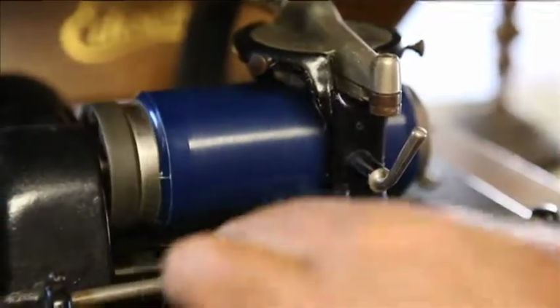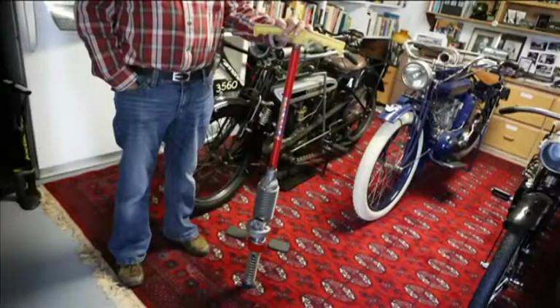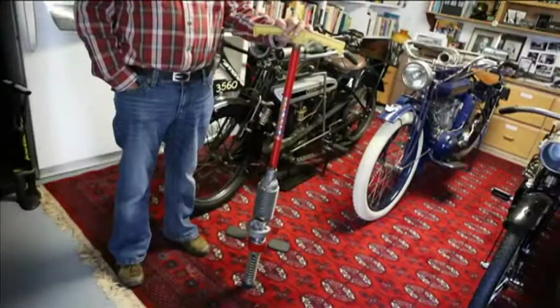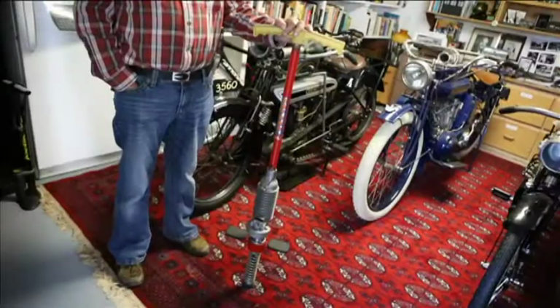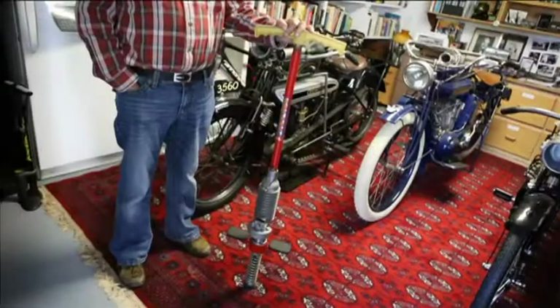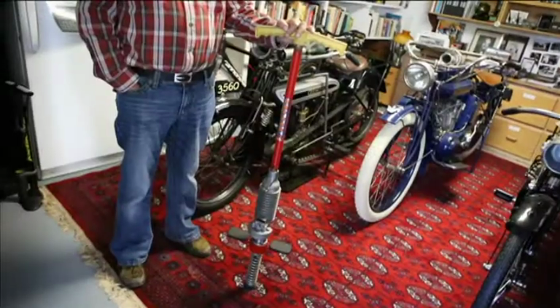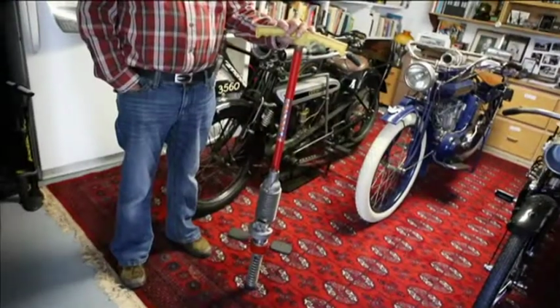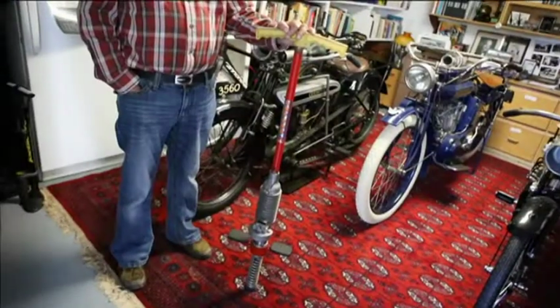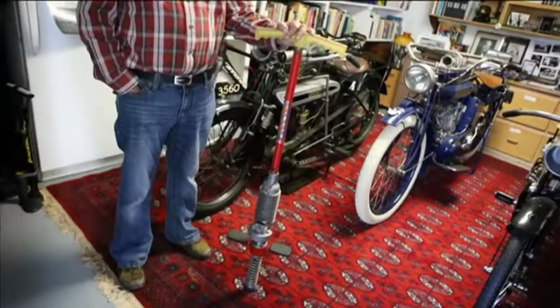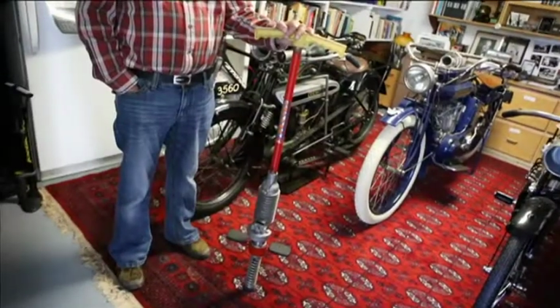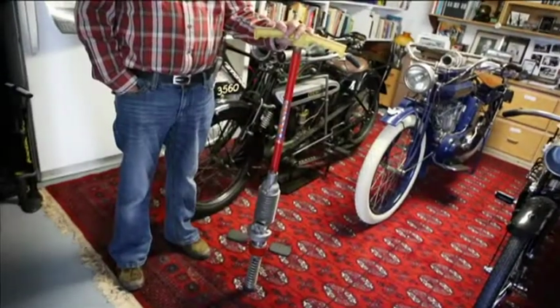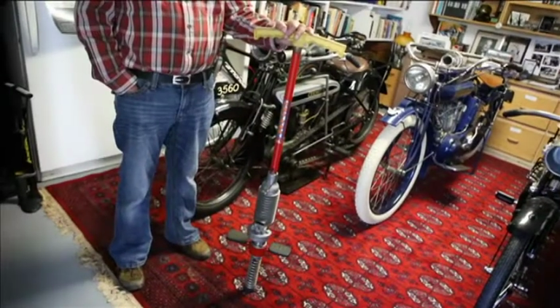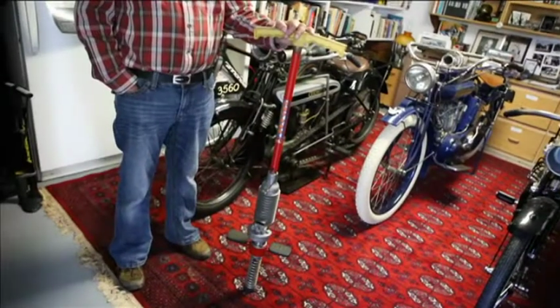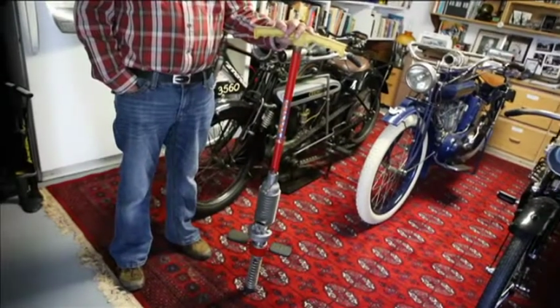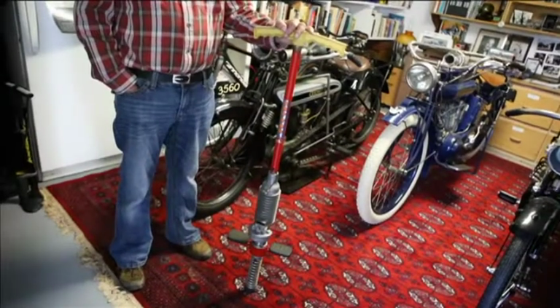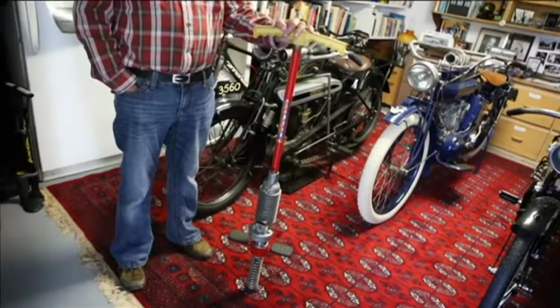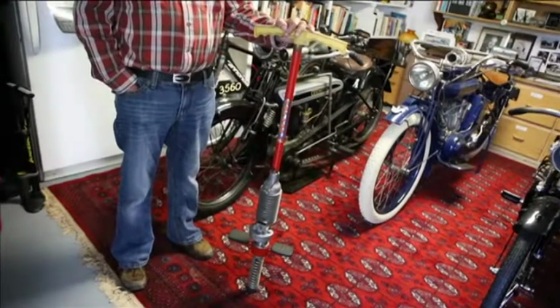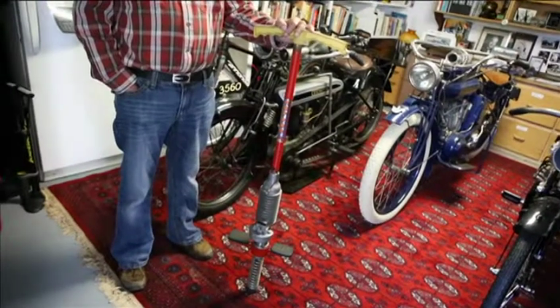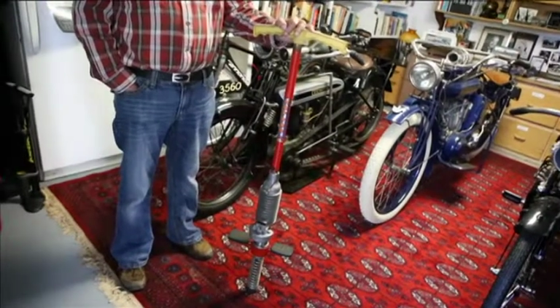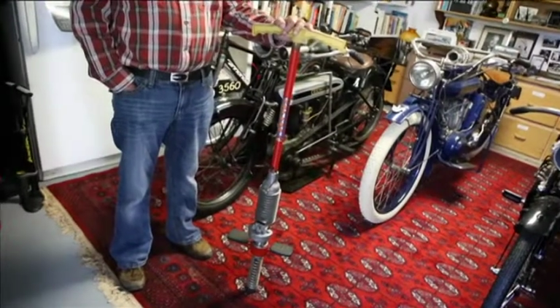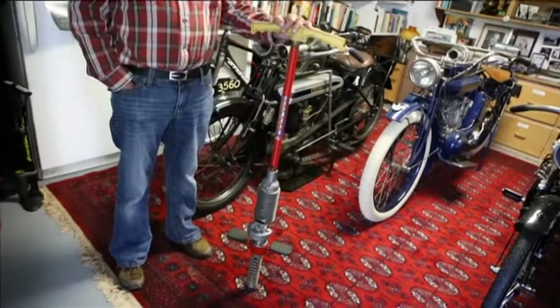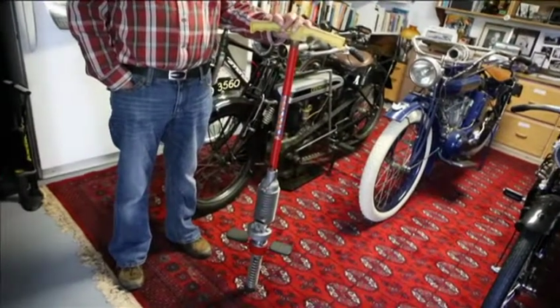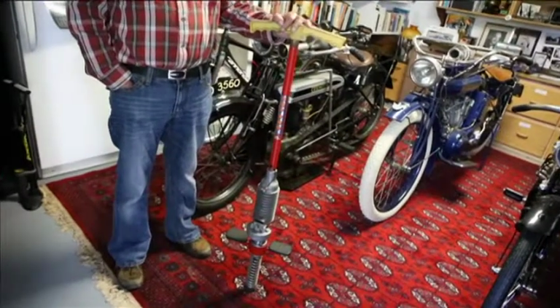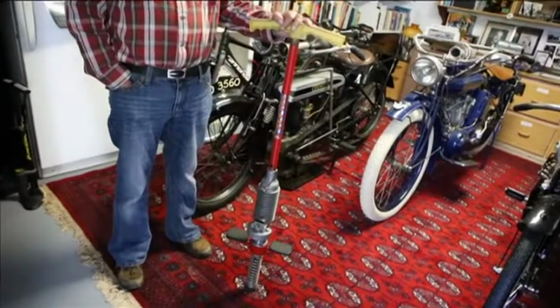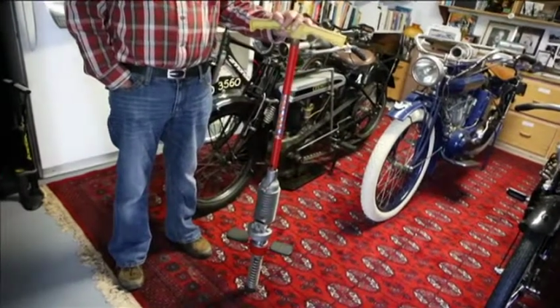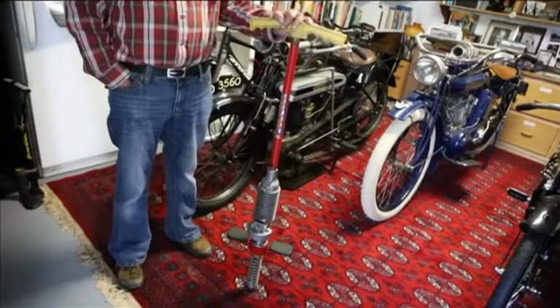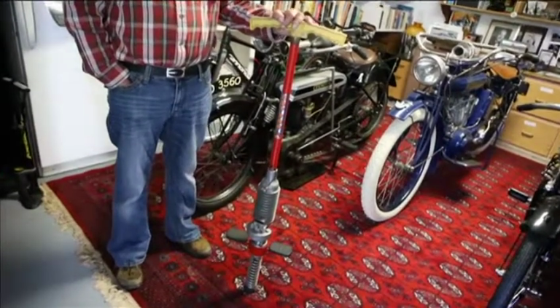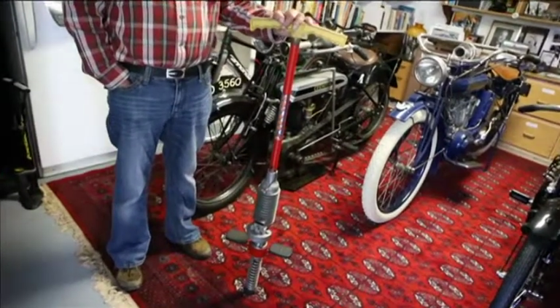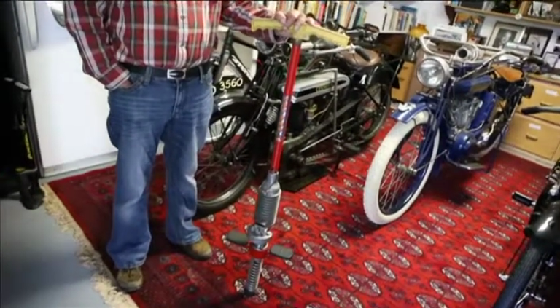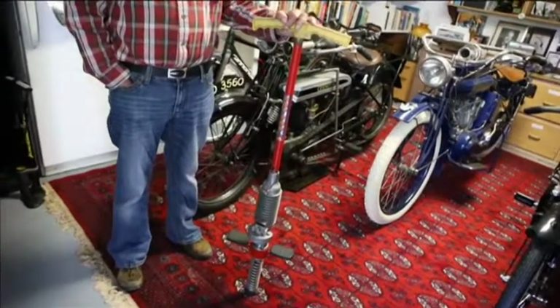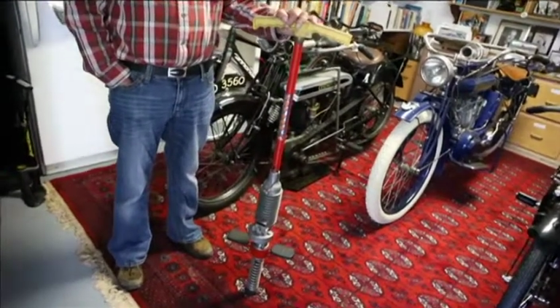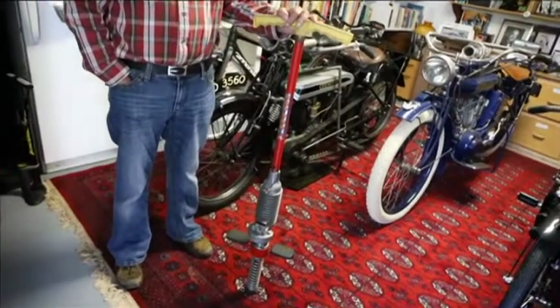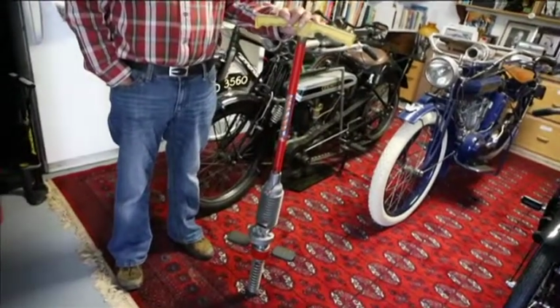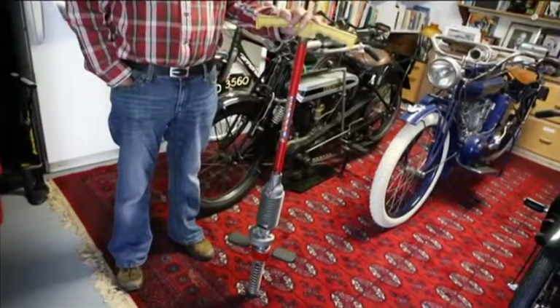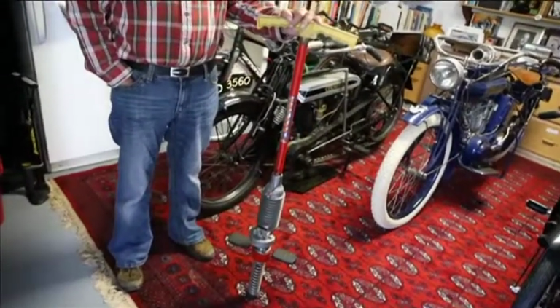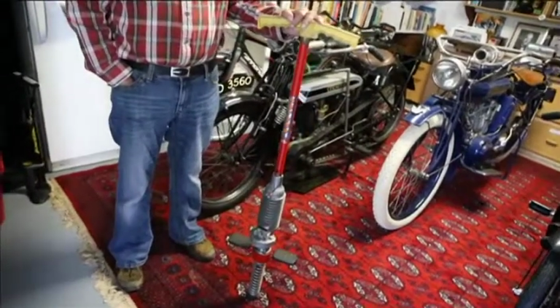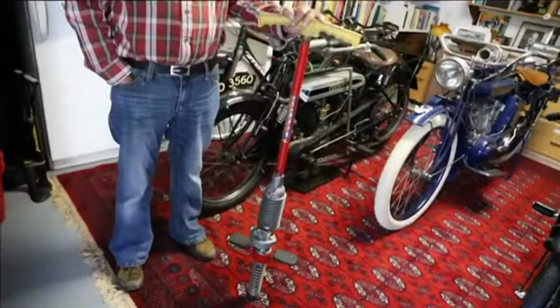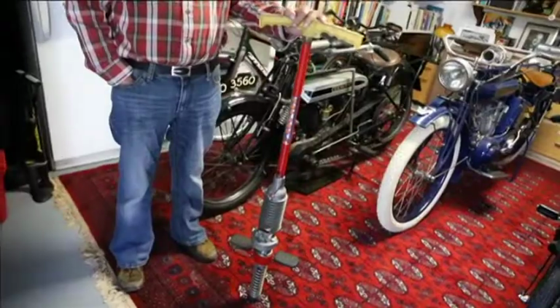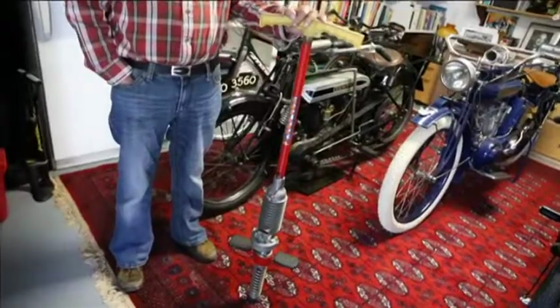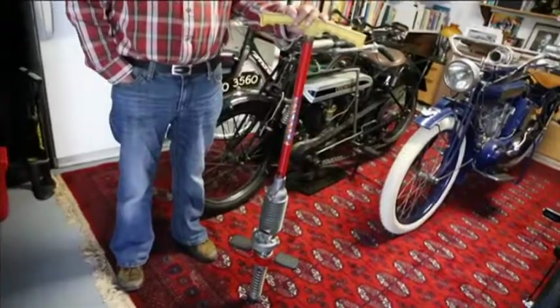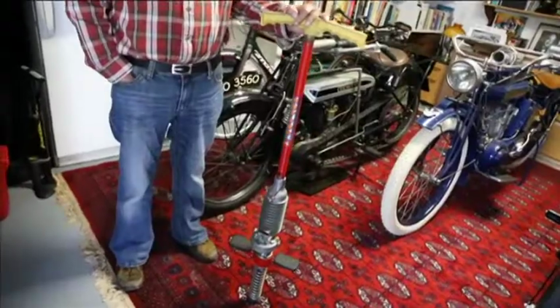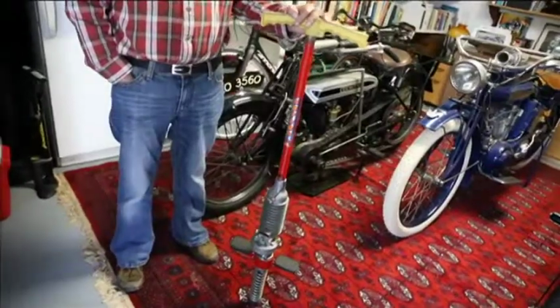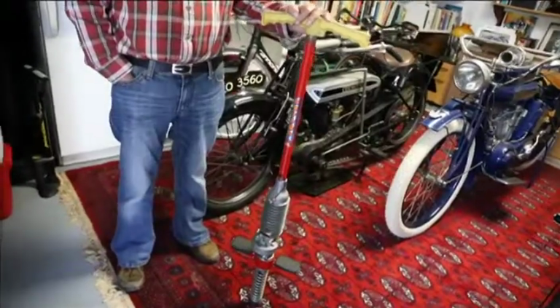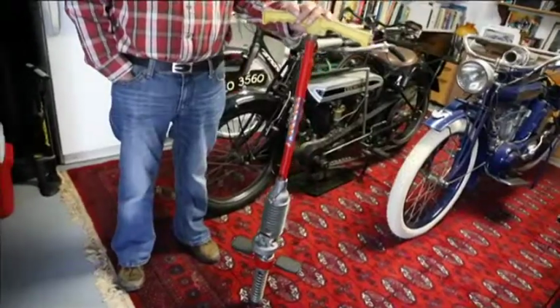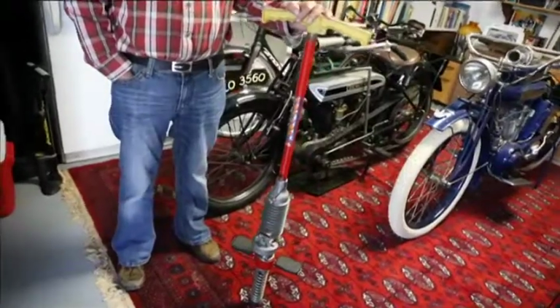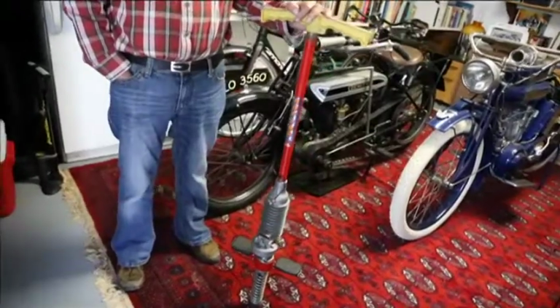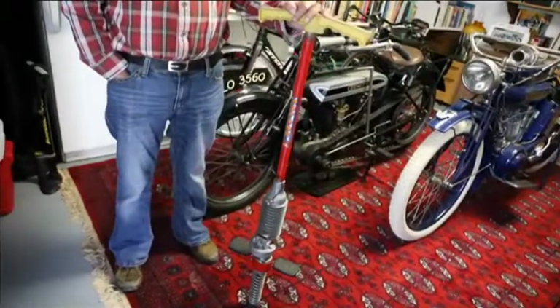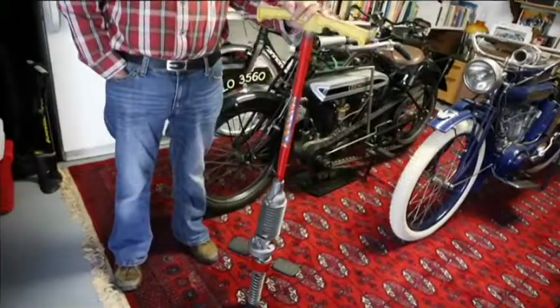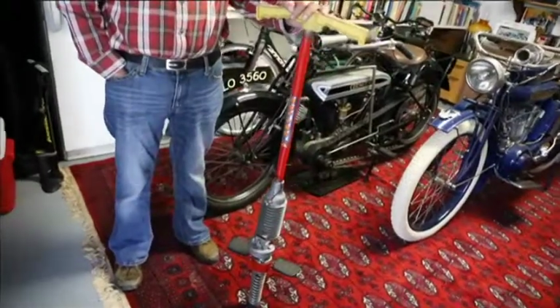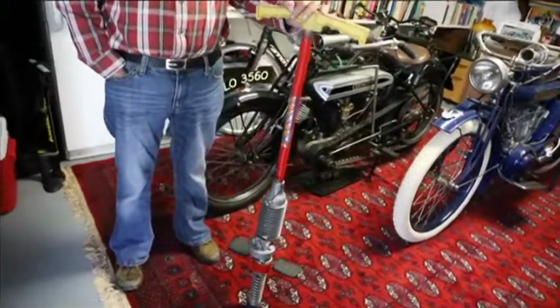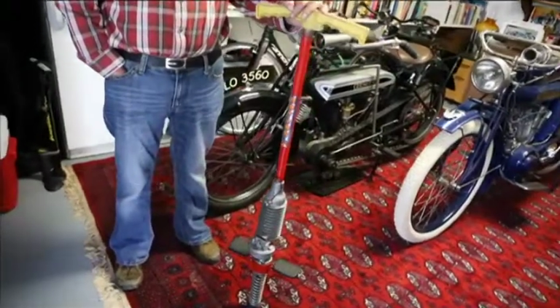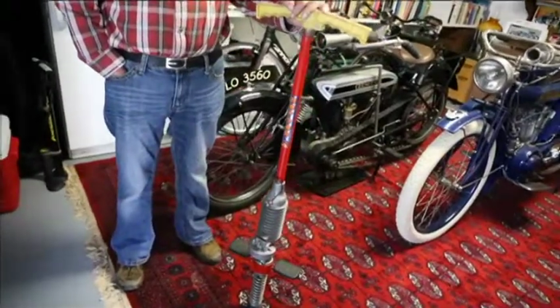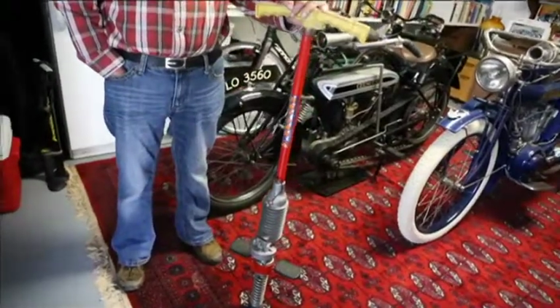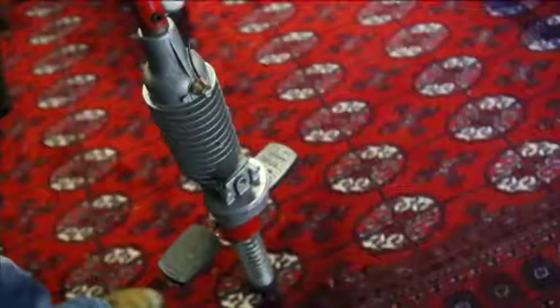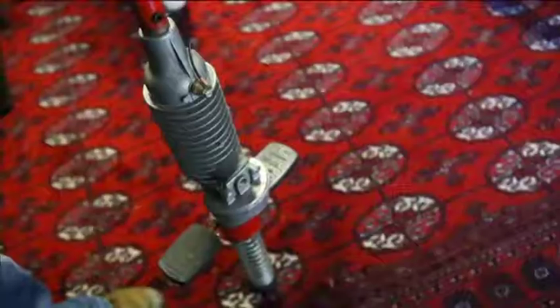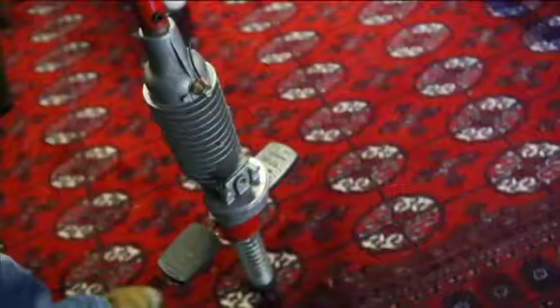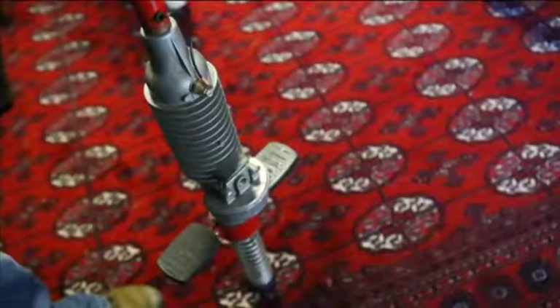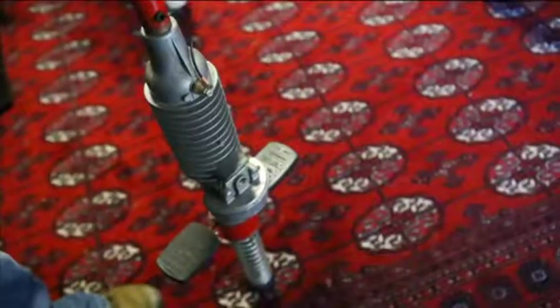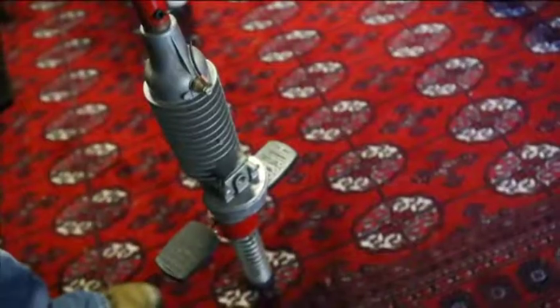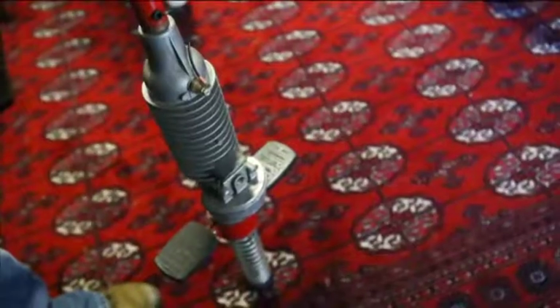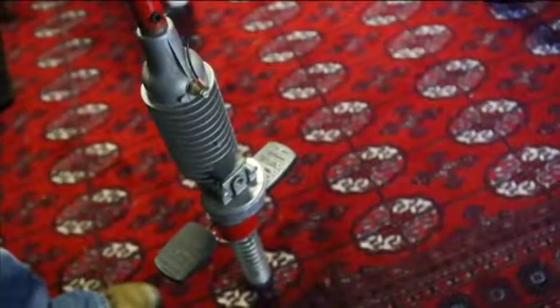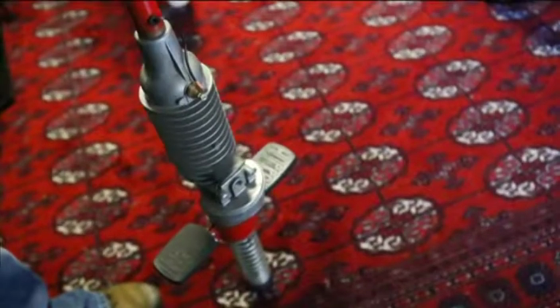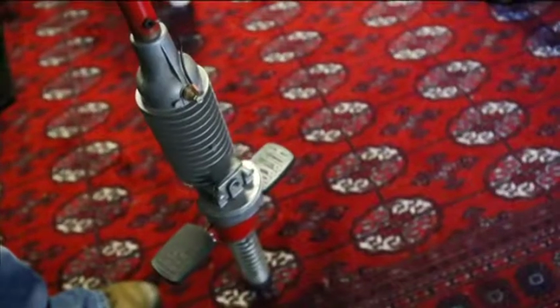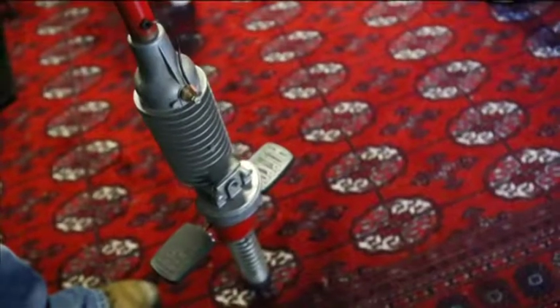His collection of unique forgotten items is extensive. He even has a 1960s gas-powered pogo stick.